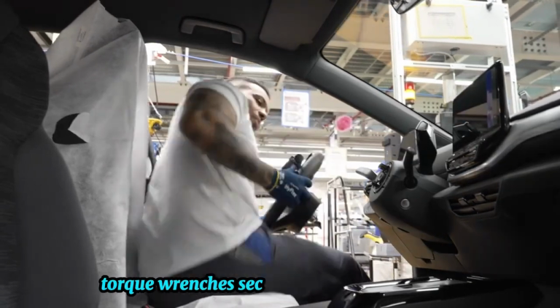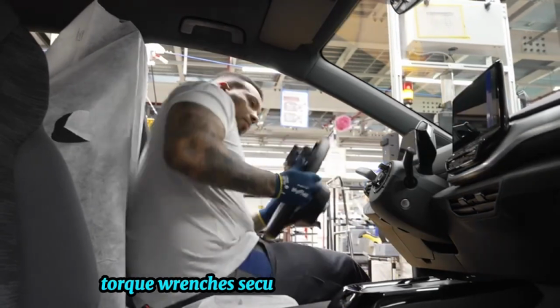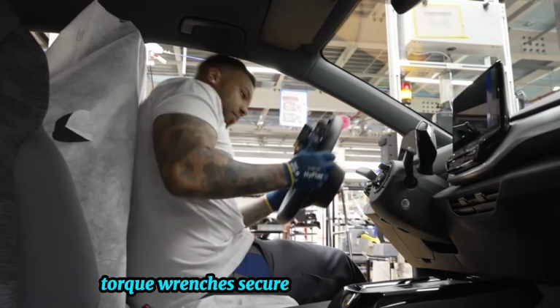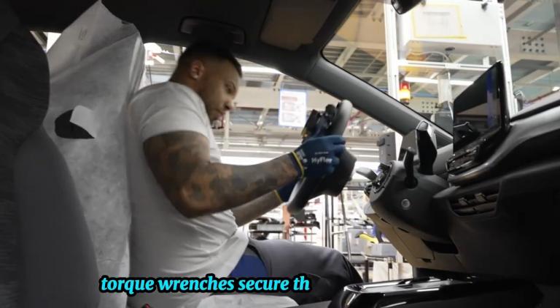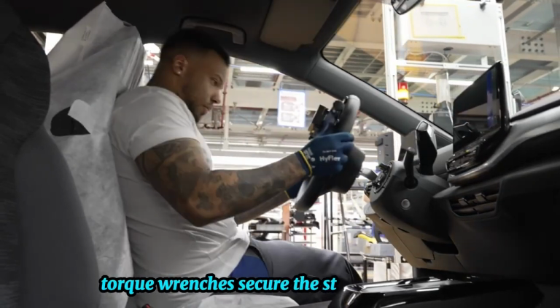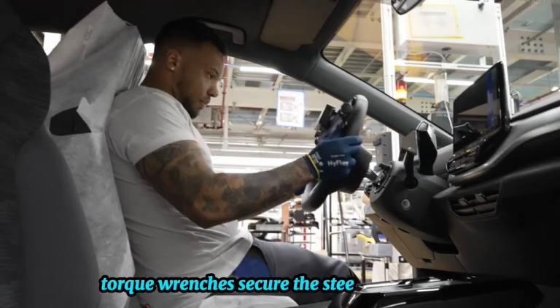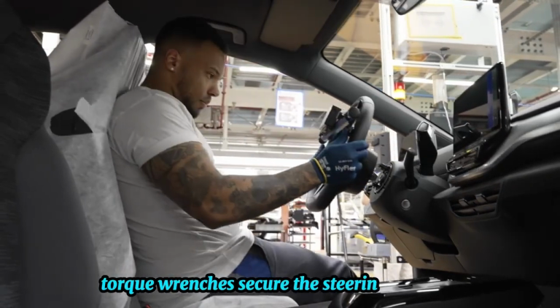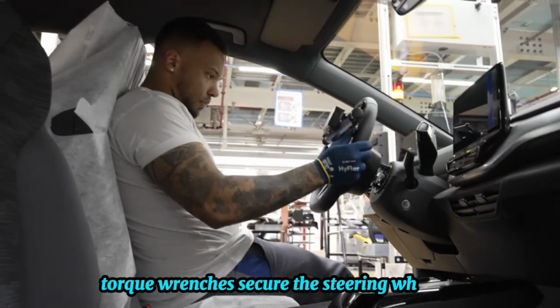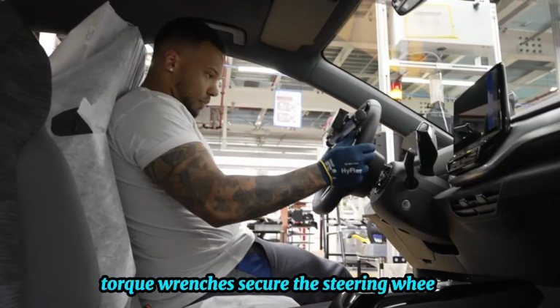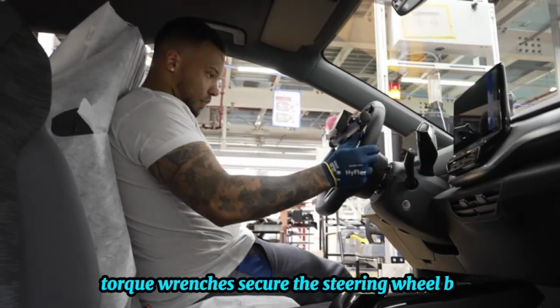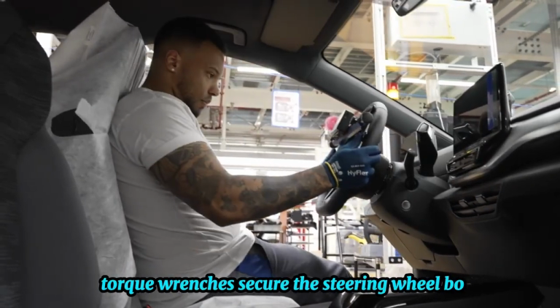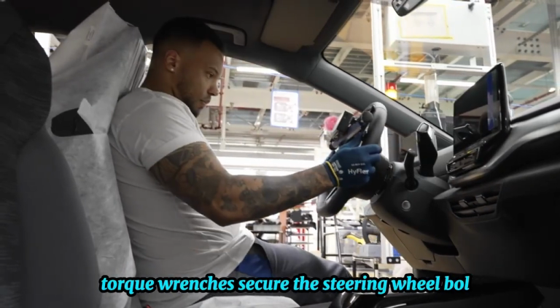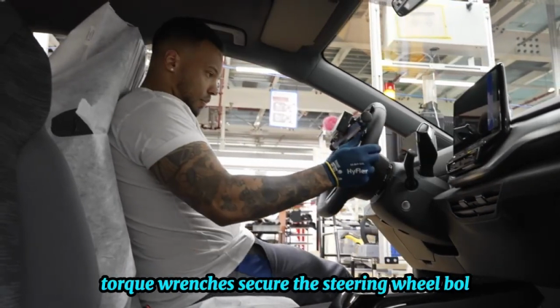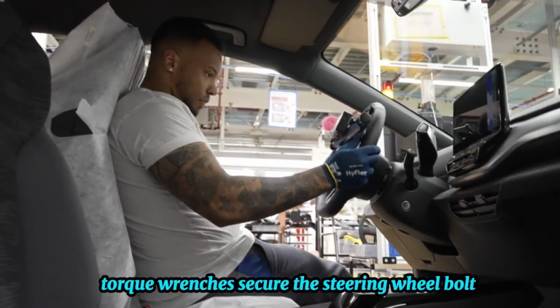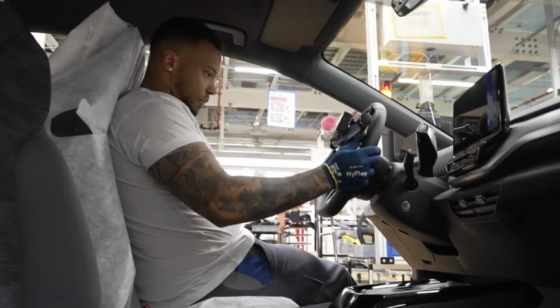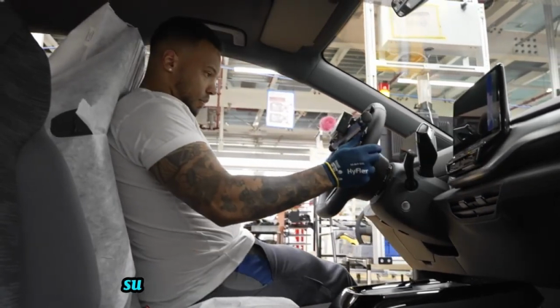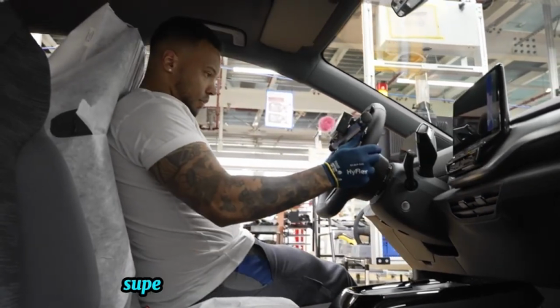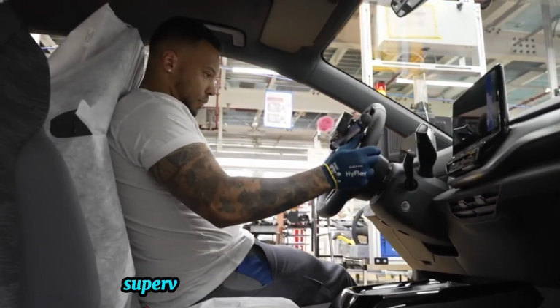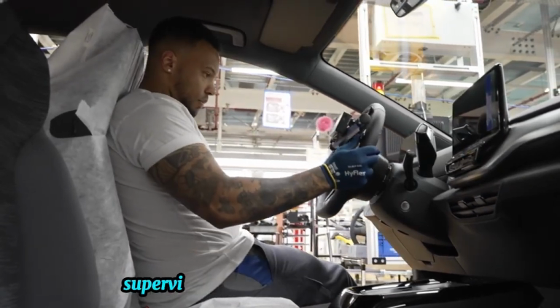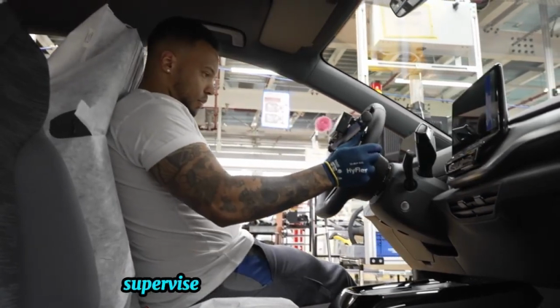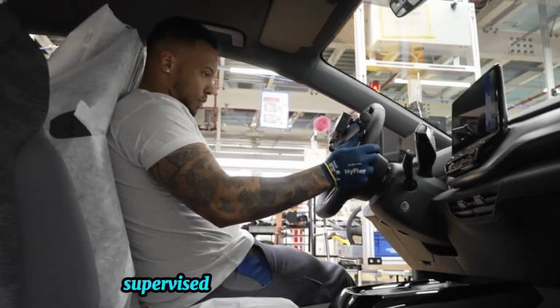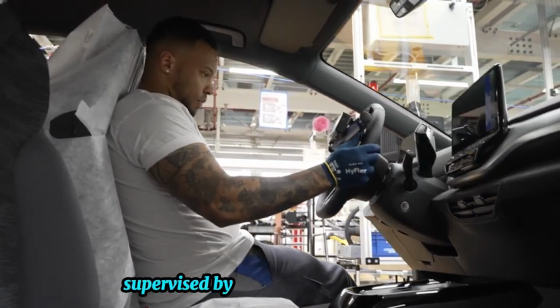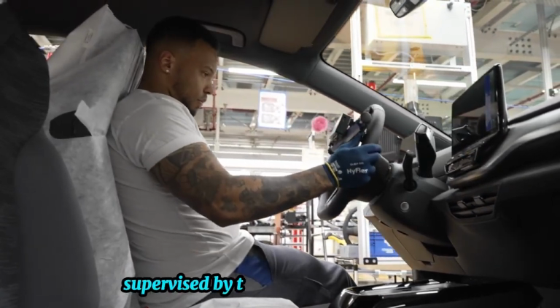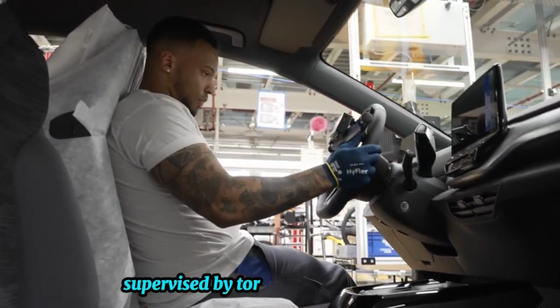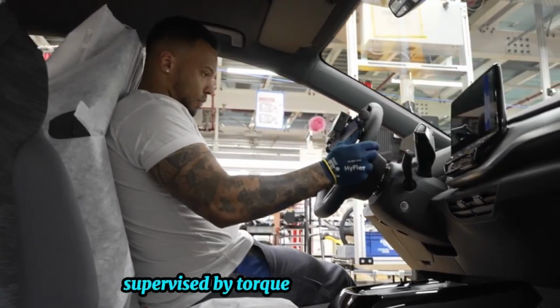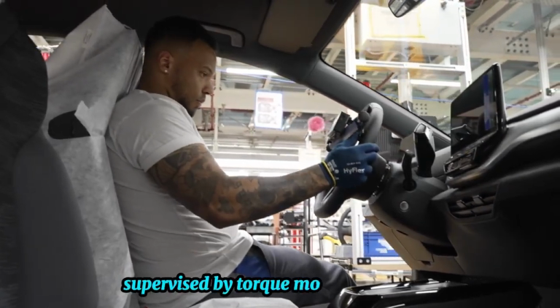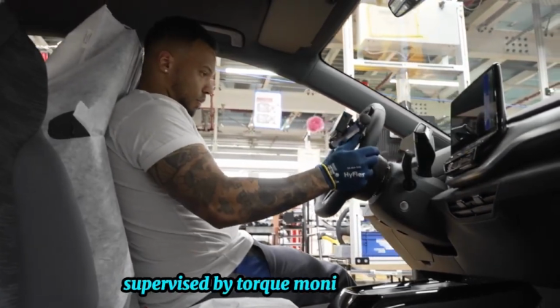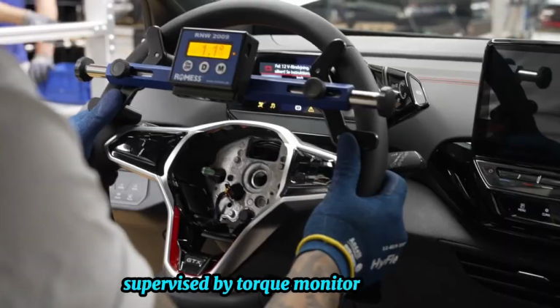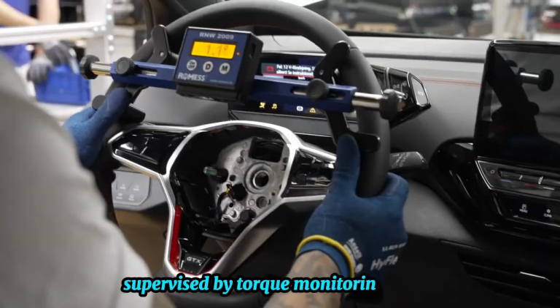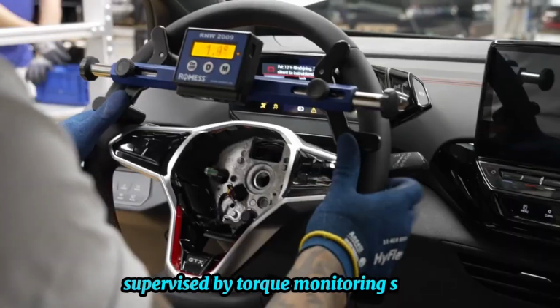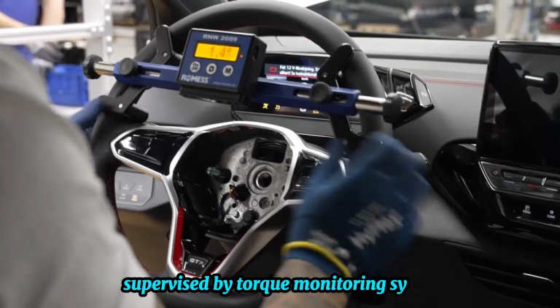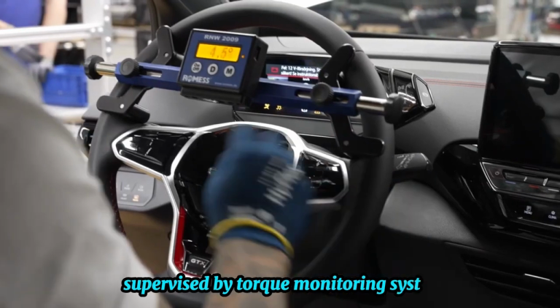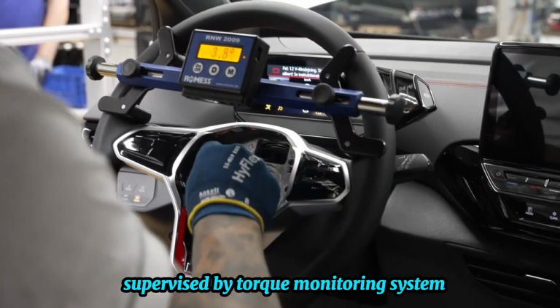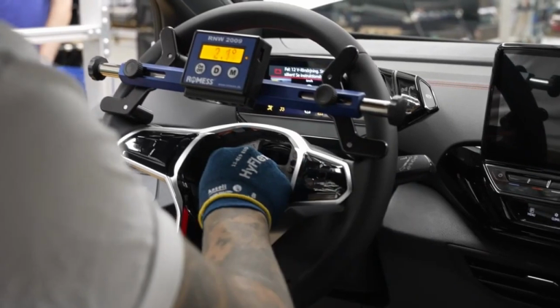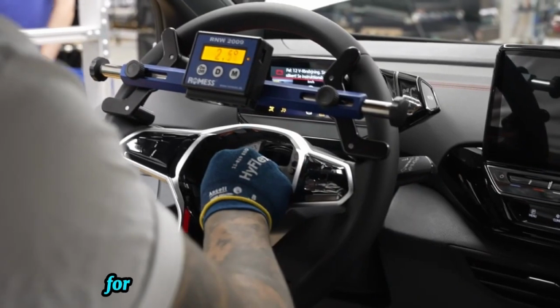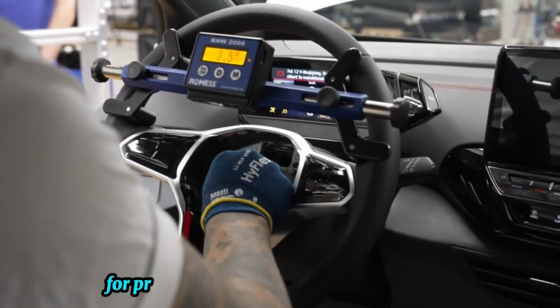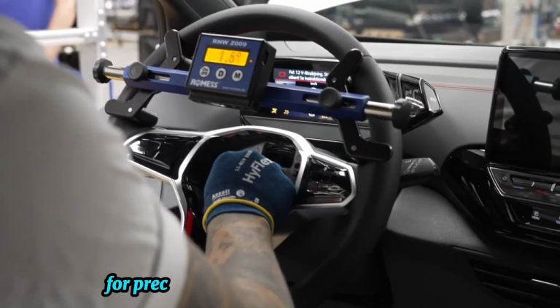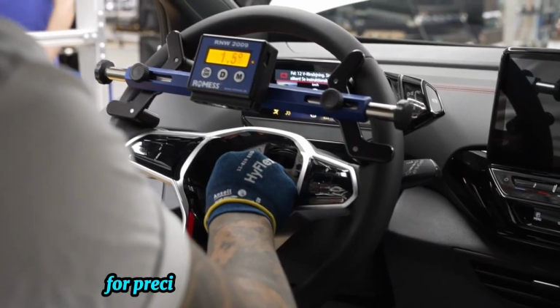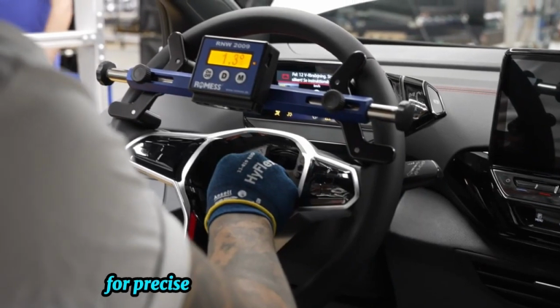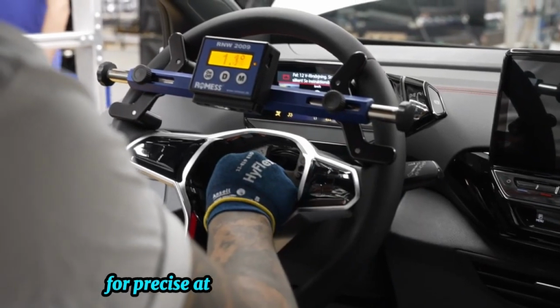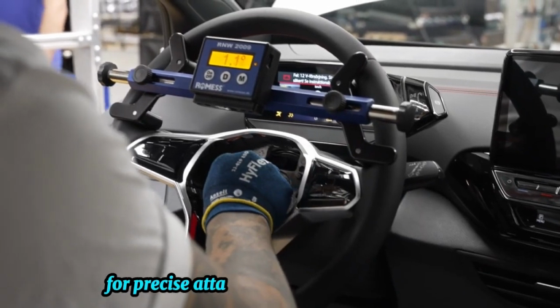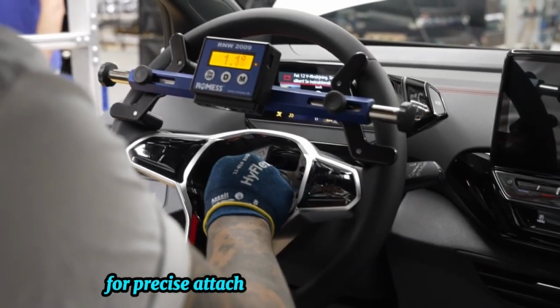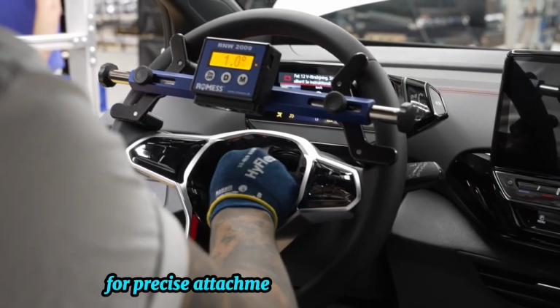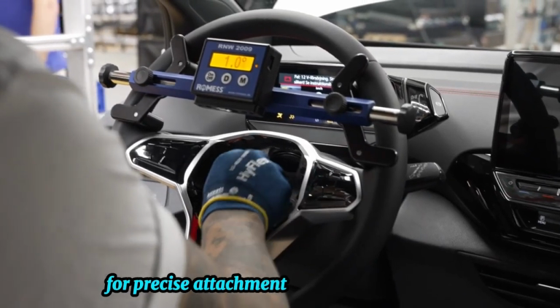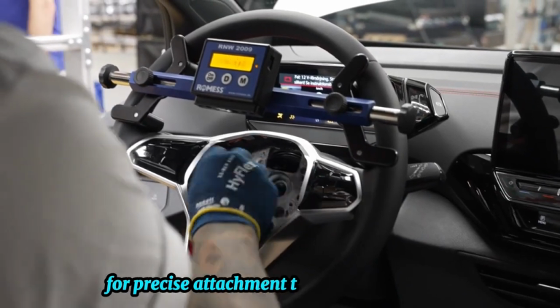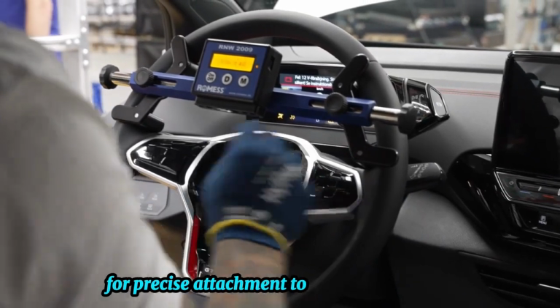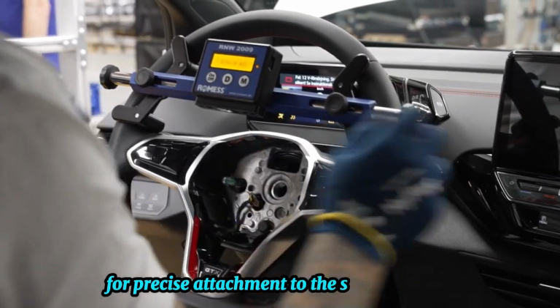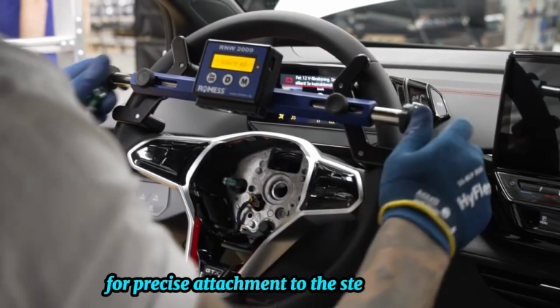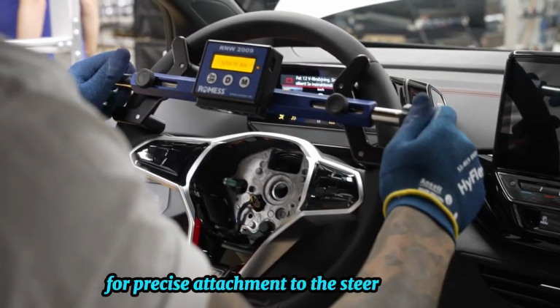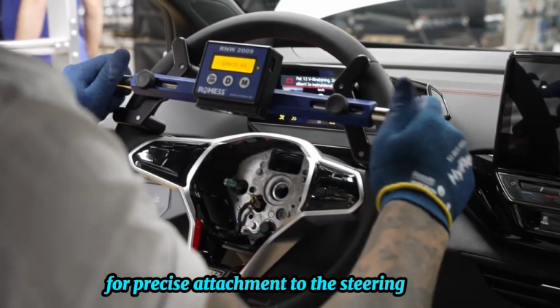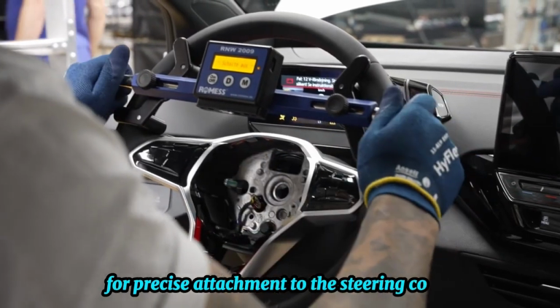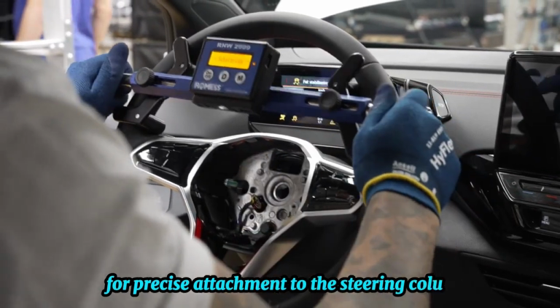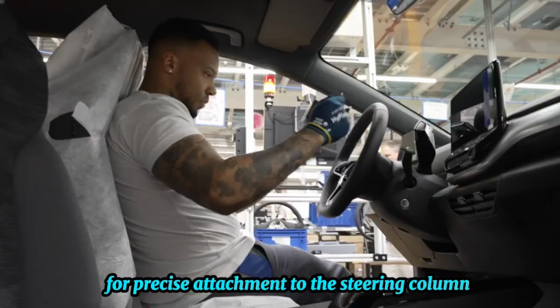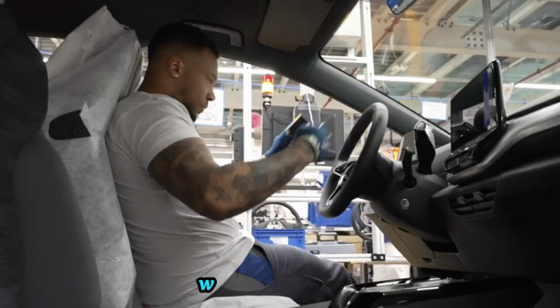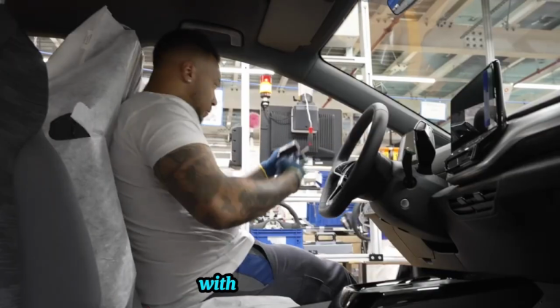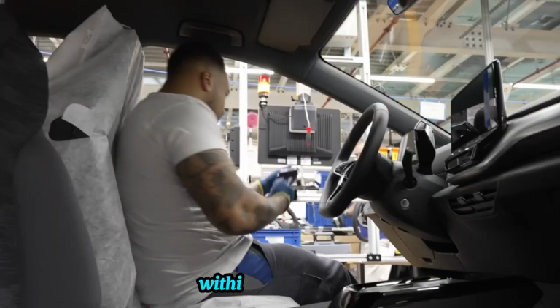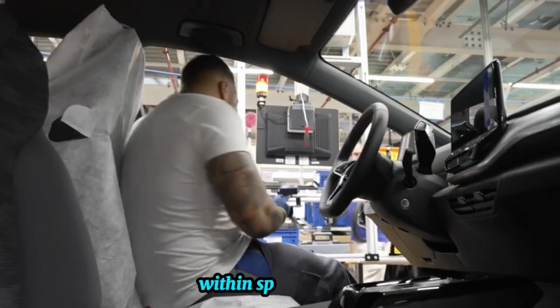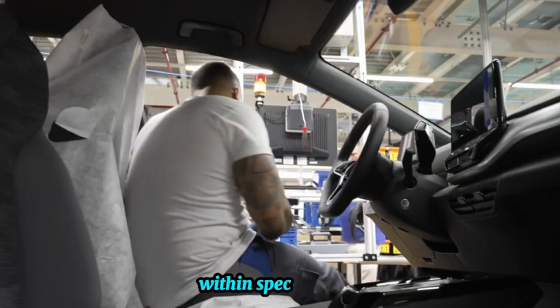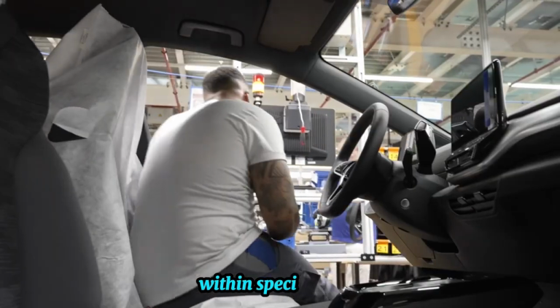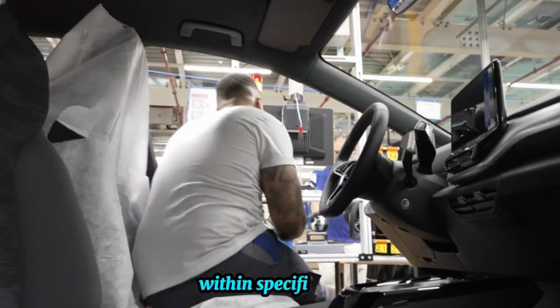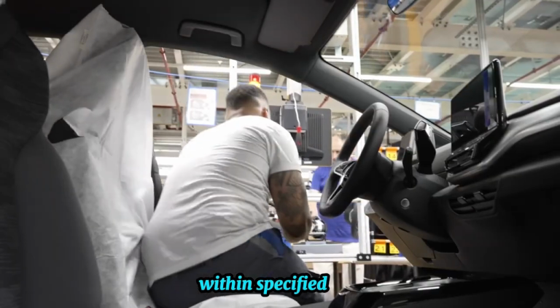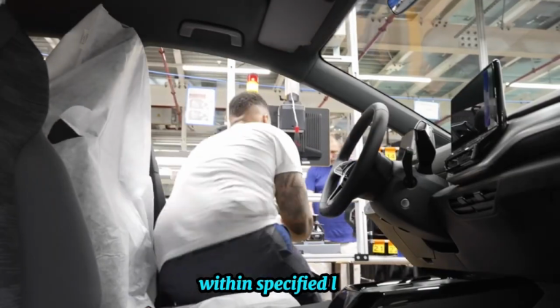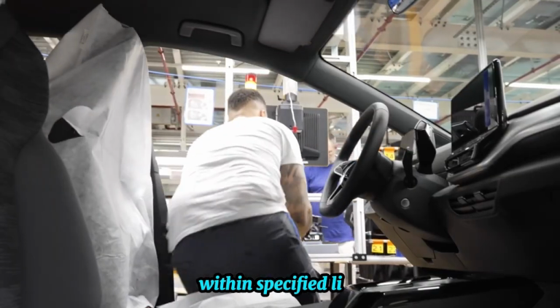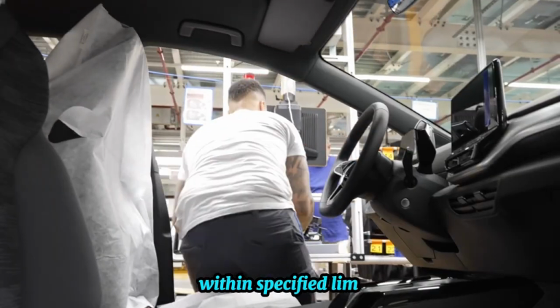Steering wheel bolt, supervised by torque monitoring systems for precise attachment to the steering column within specified limits.